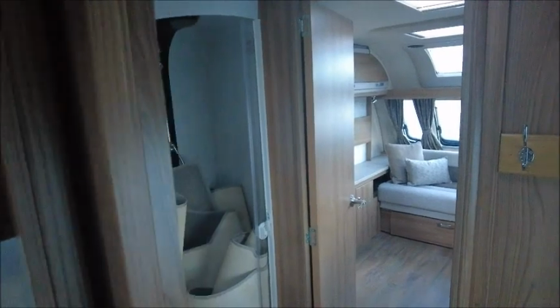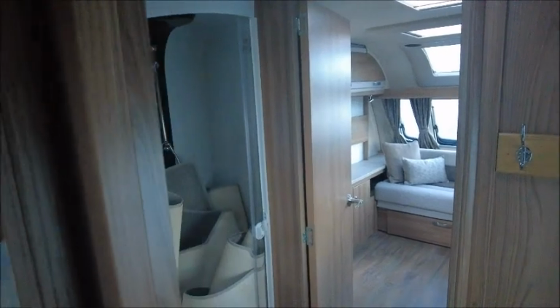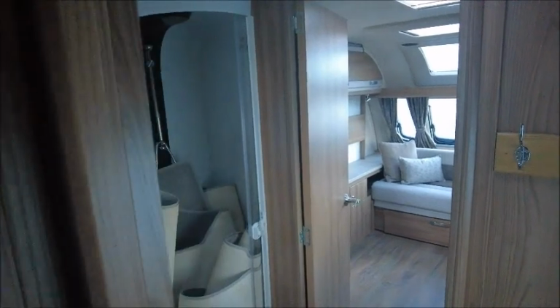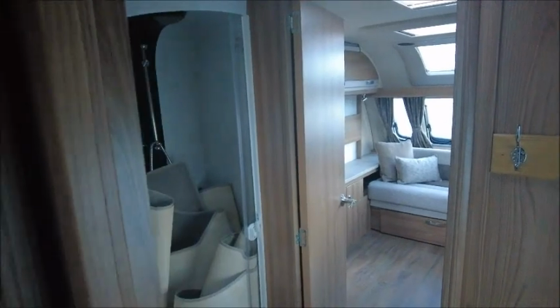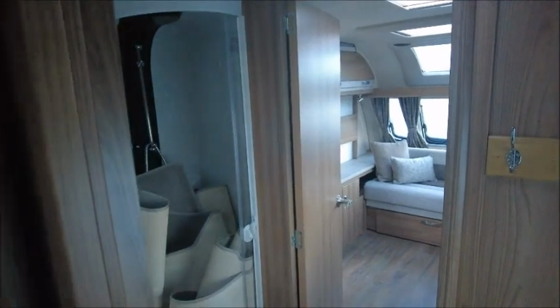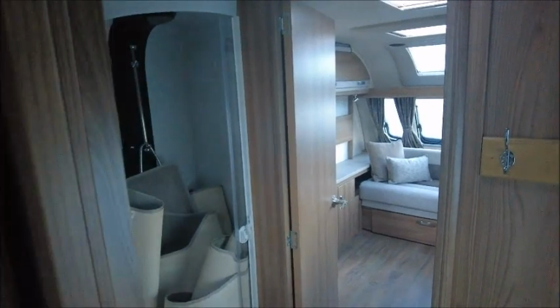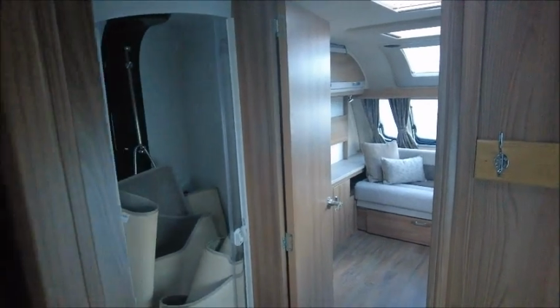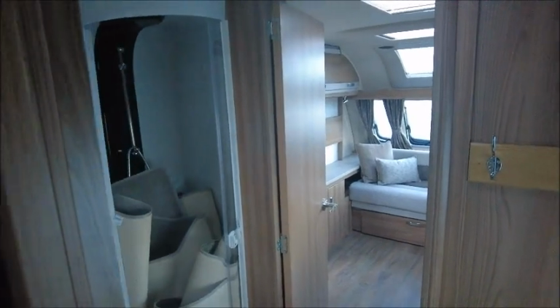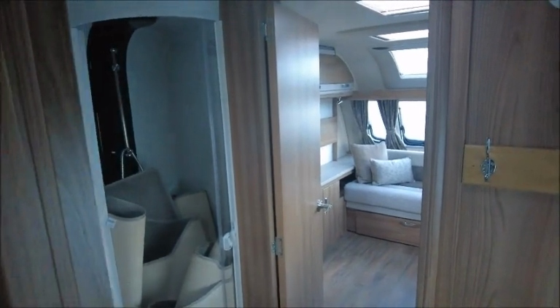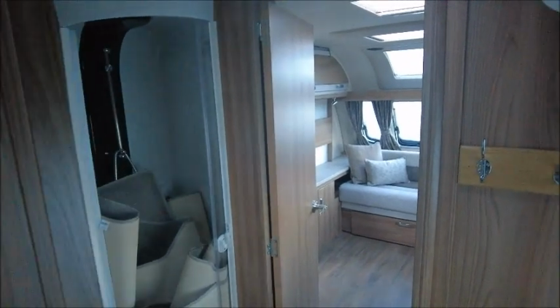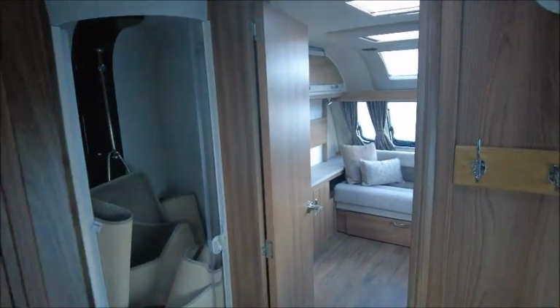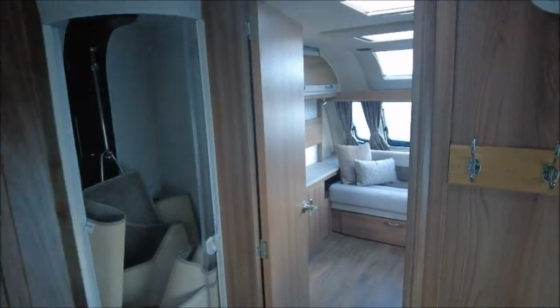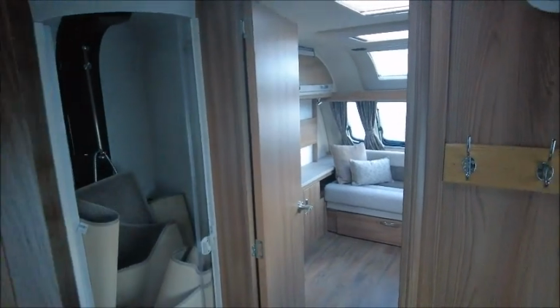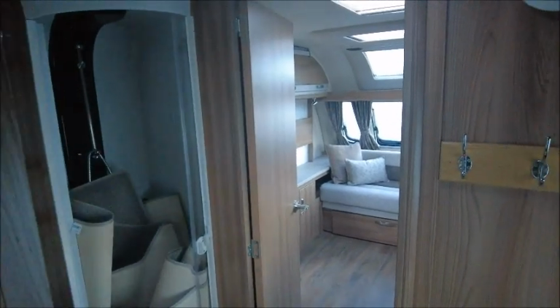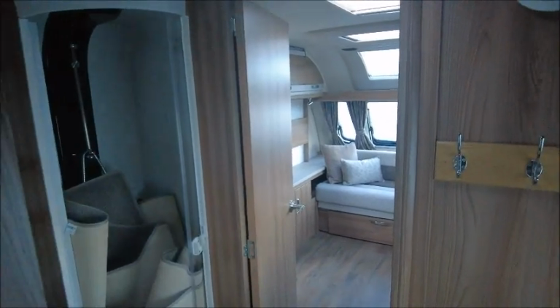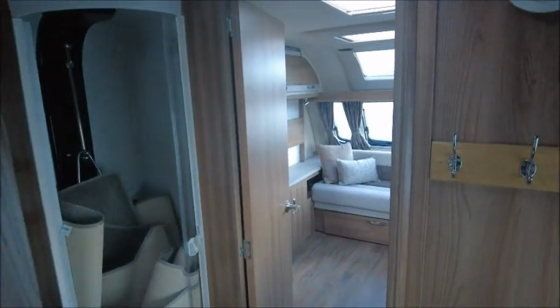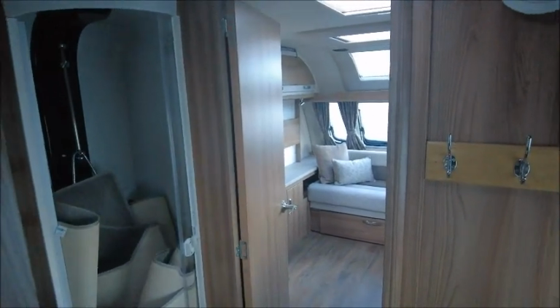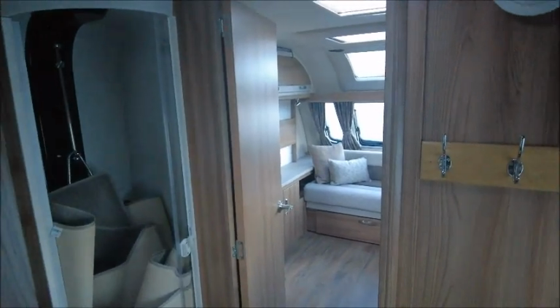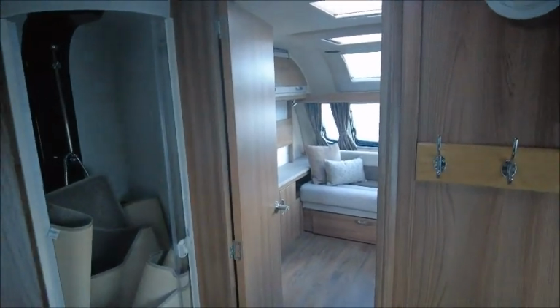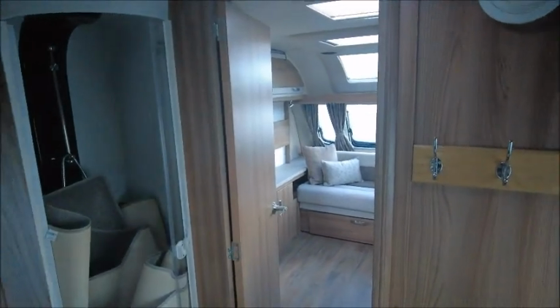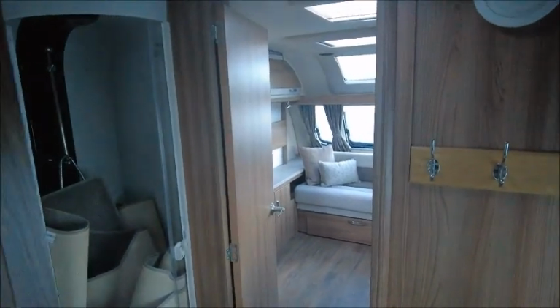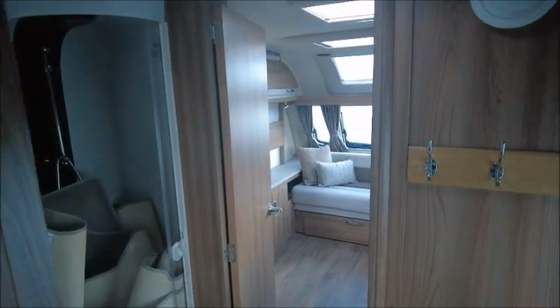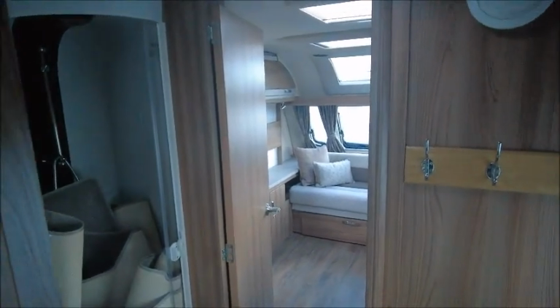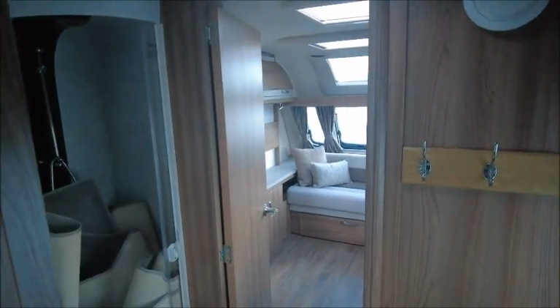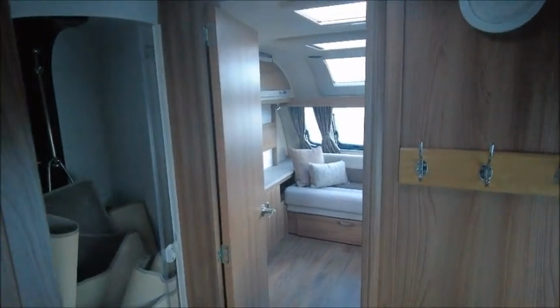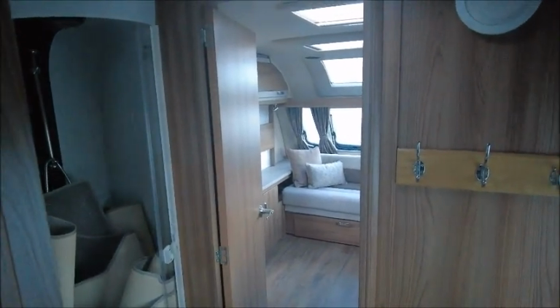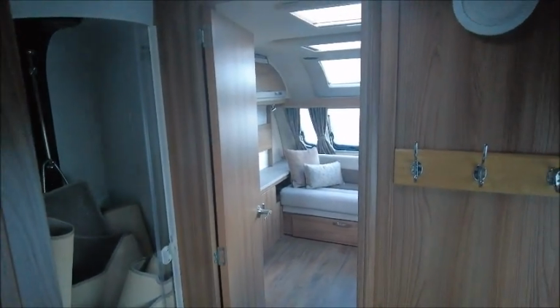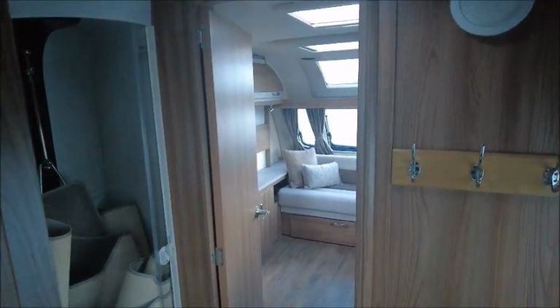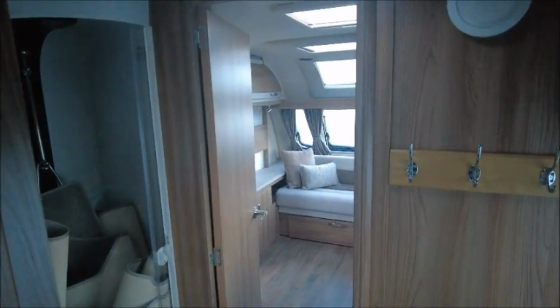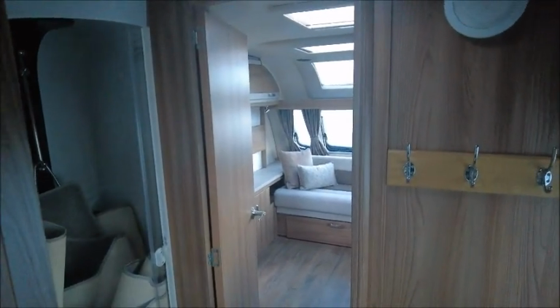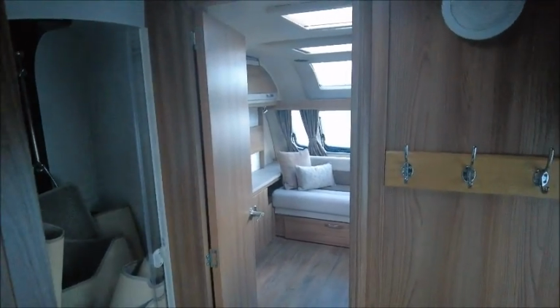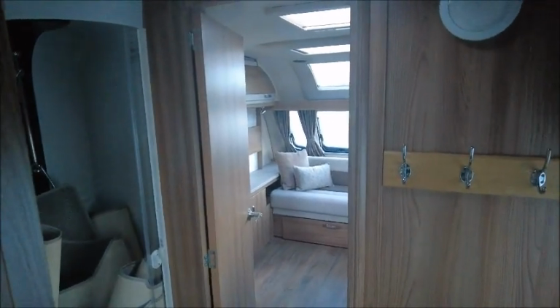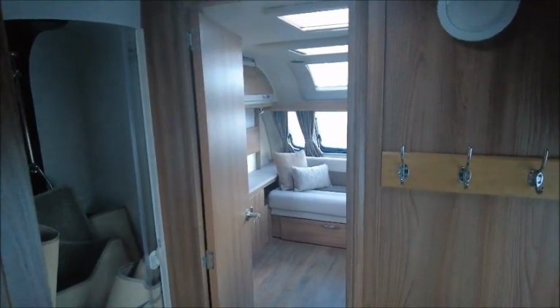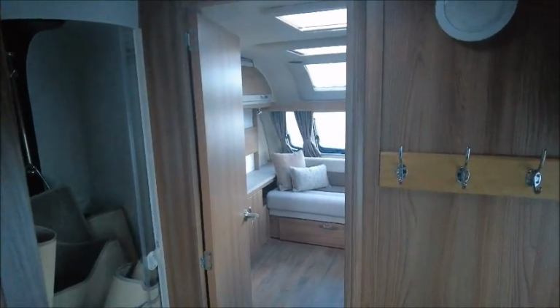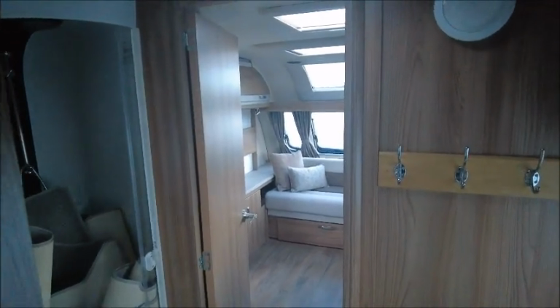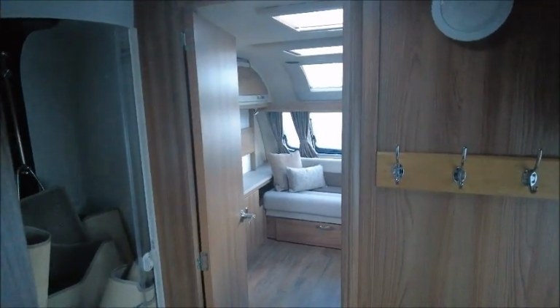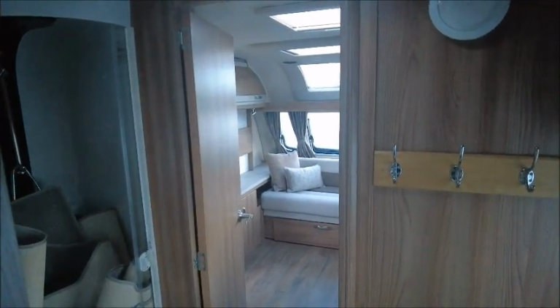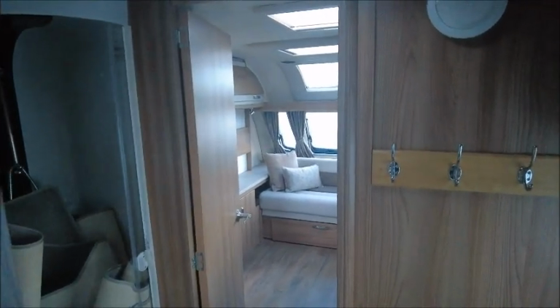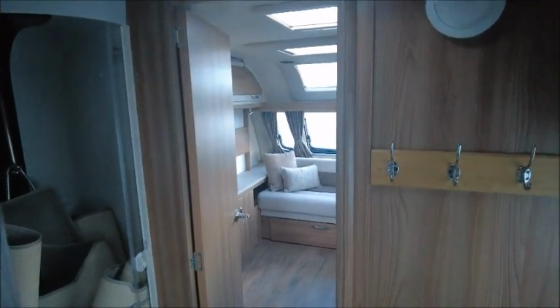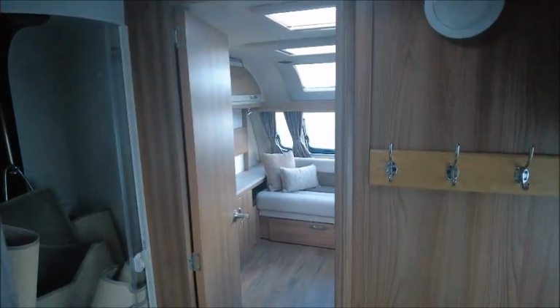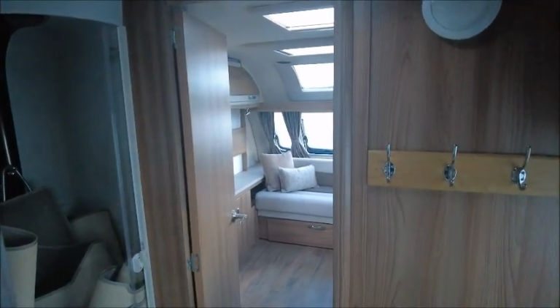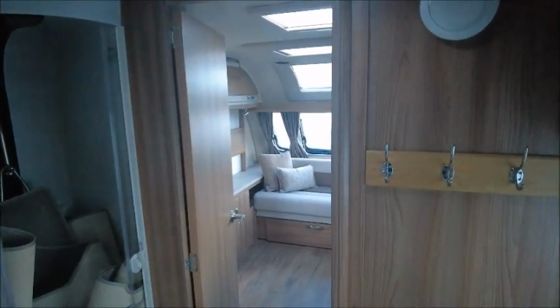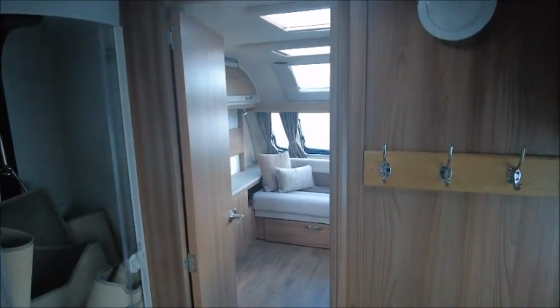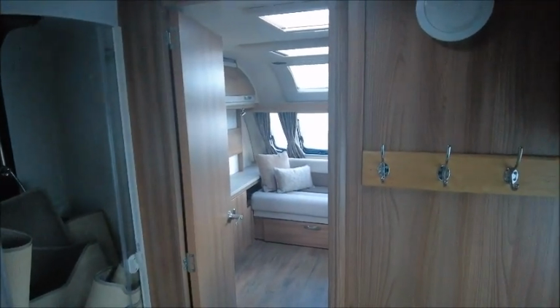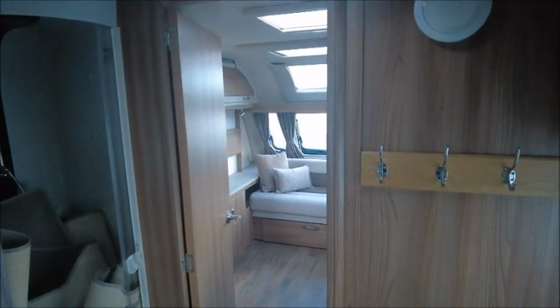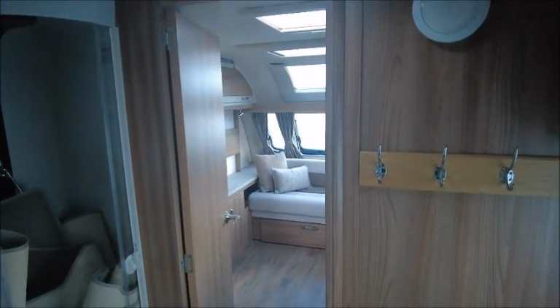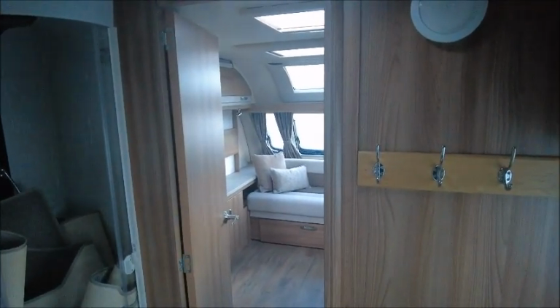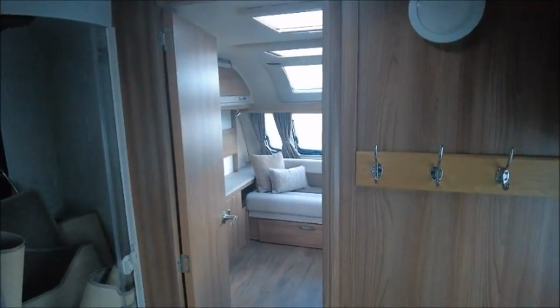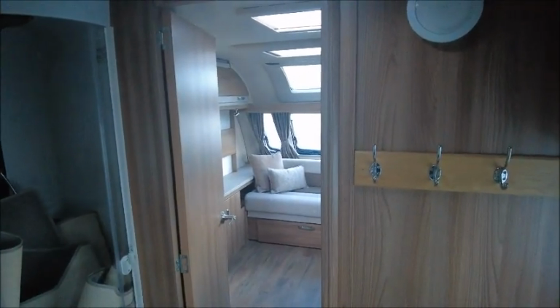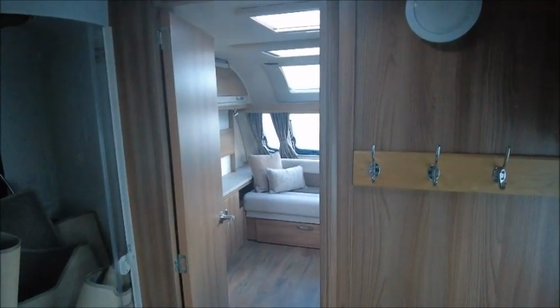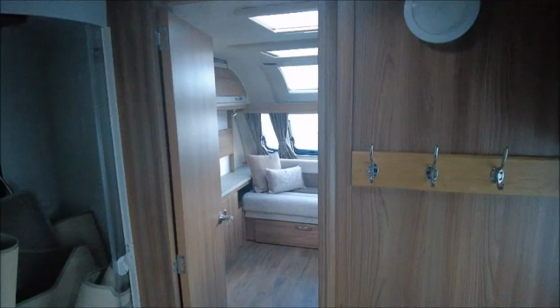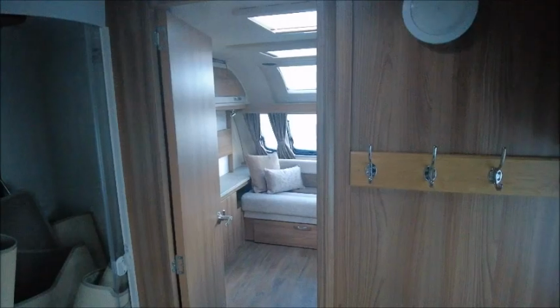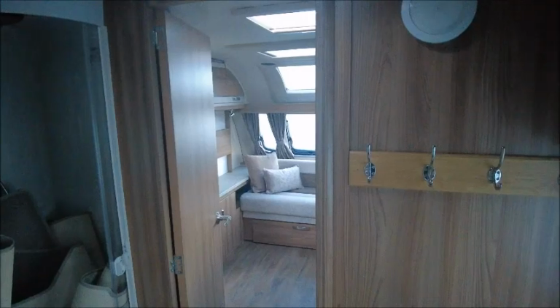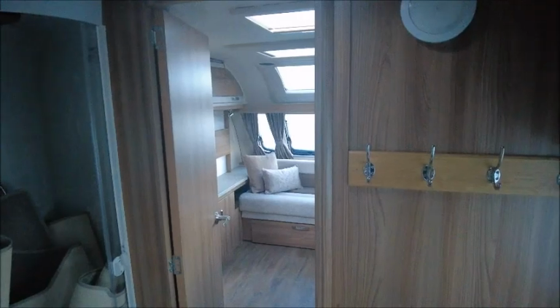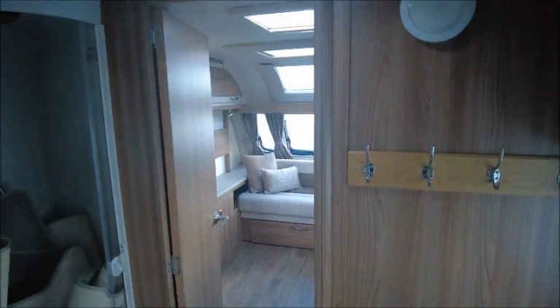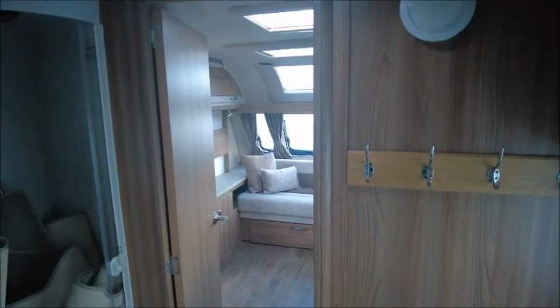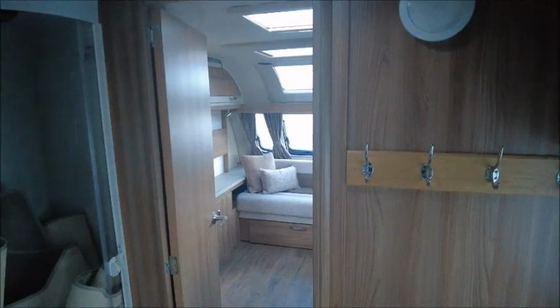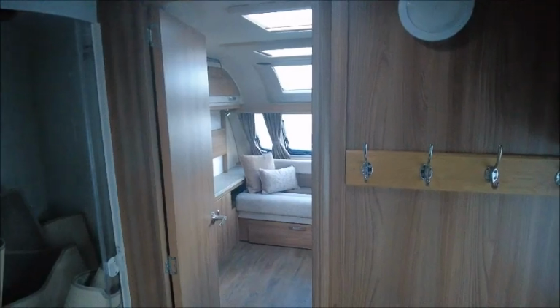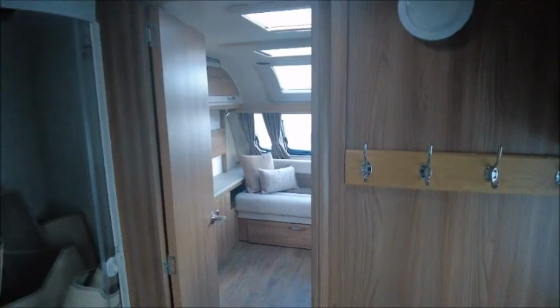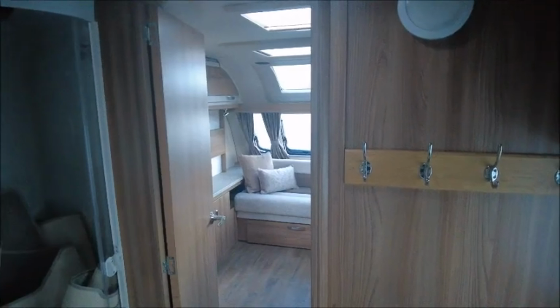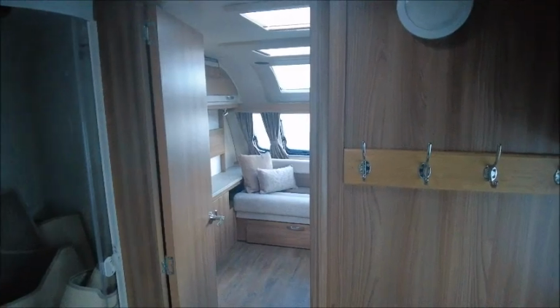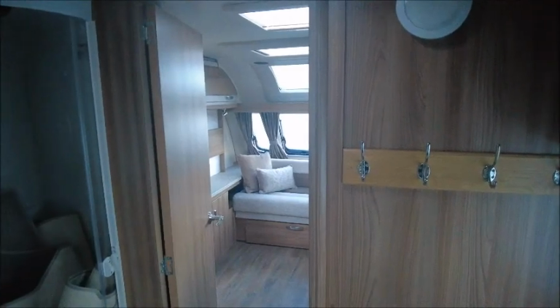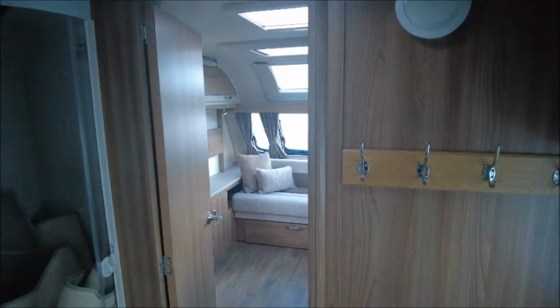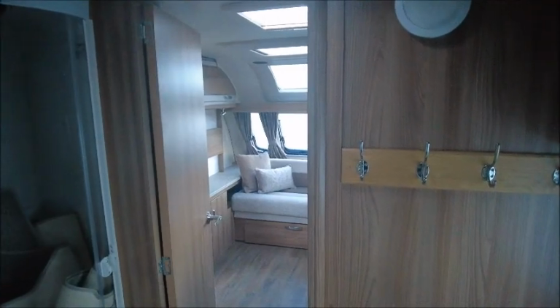So there you have it — this caravan is for sale at Salop Pleasure in Shrewsbury. Please get in touch for more details. Thank you.